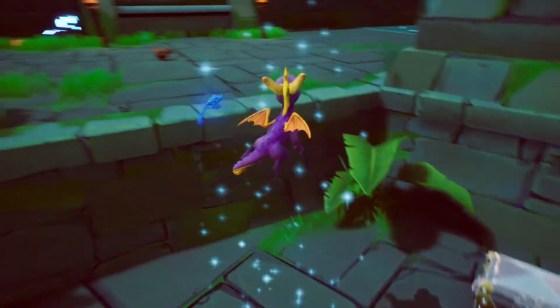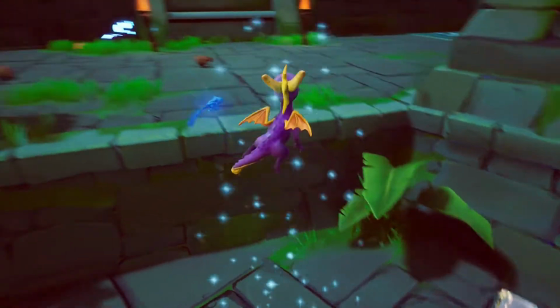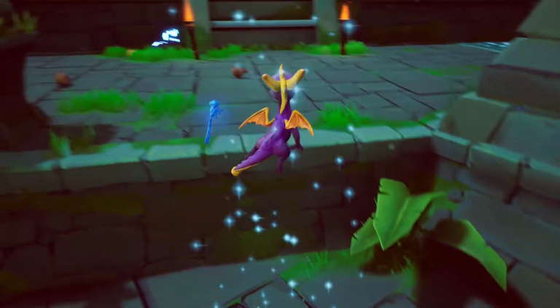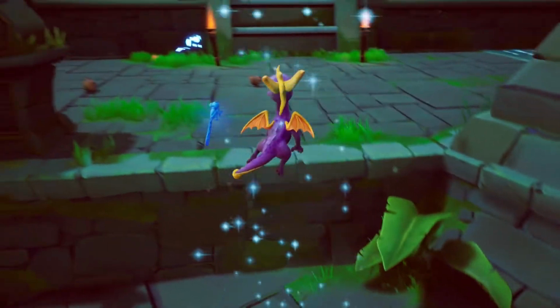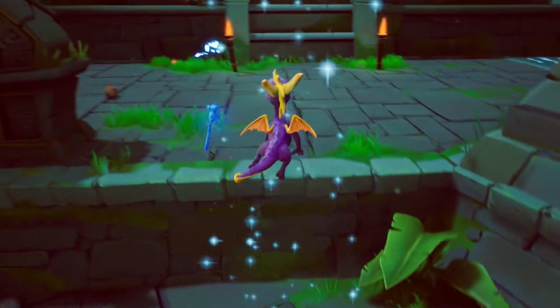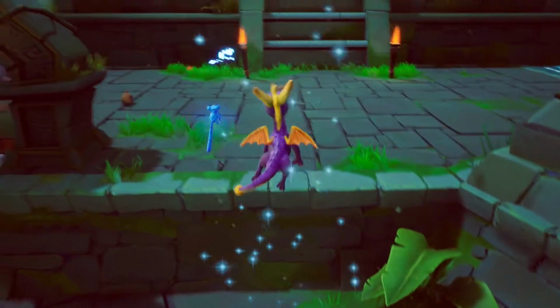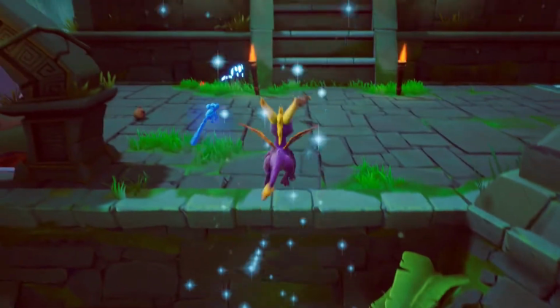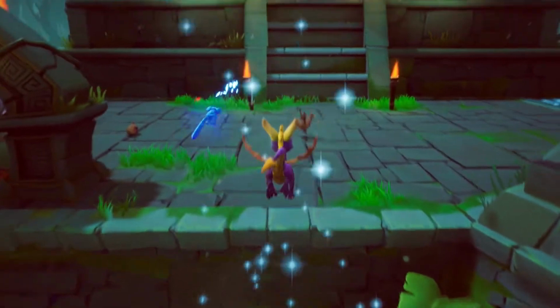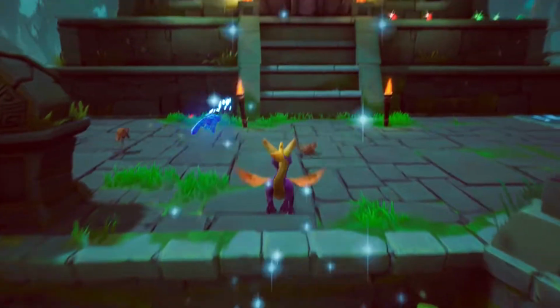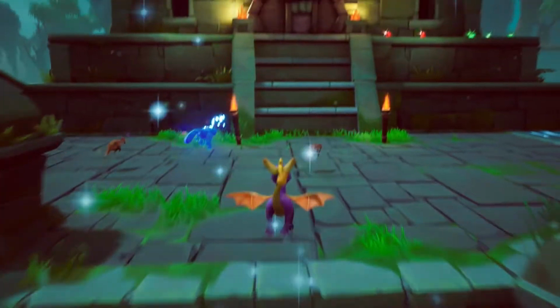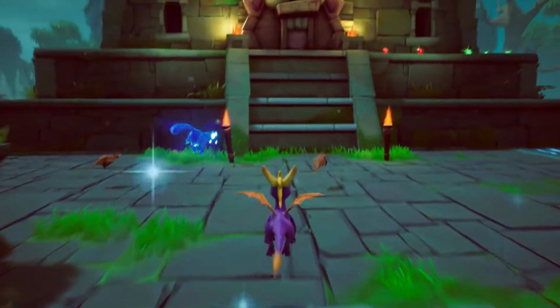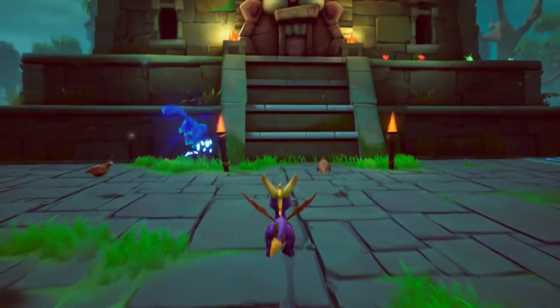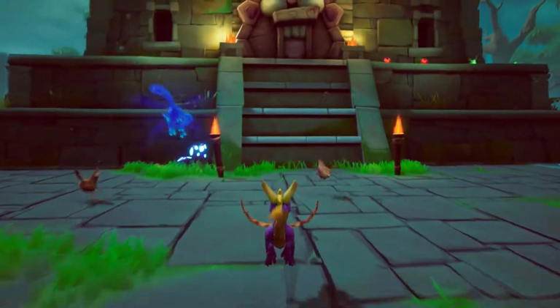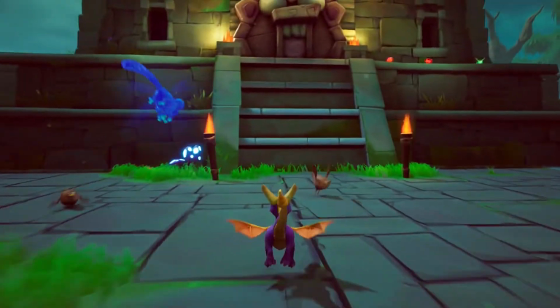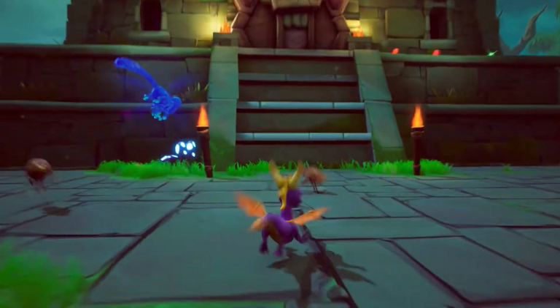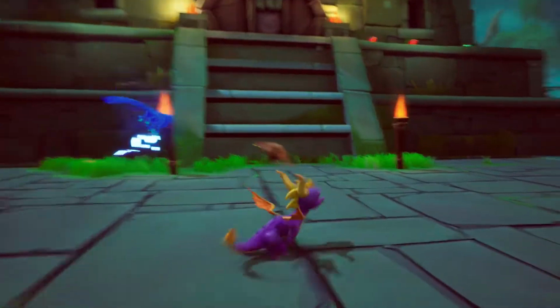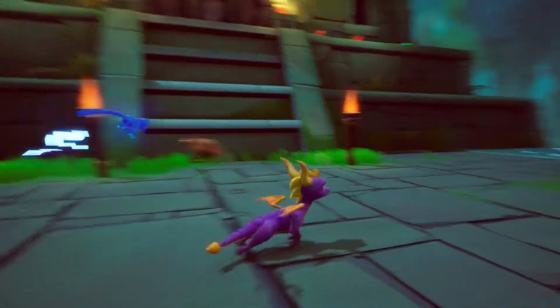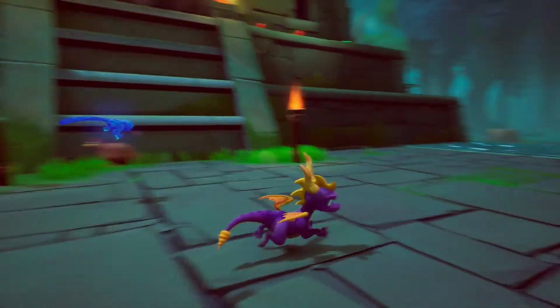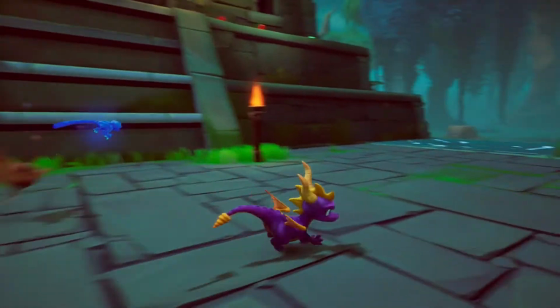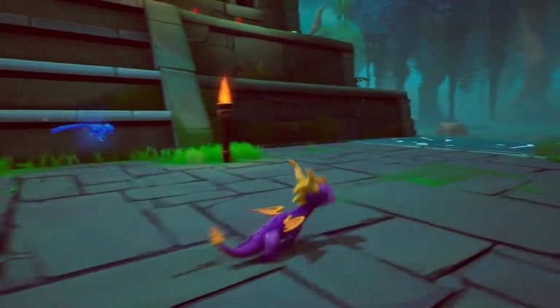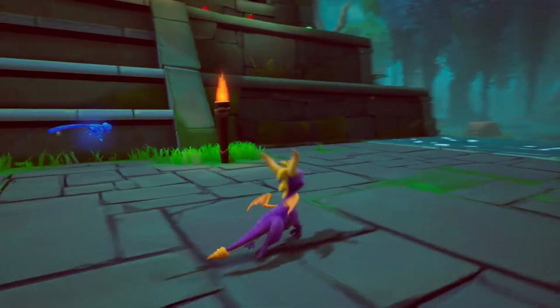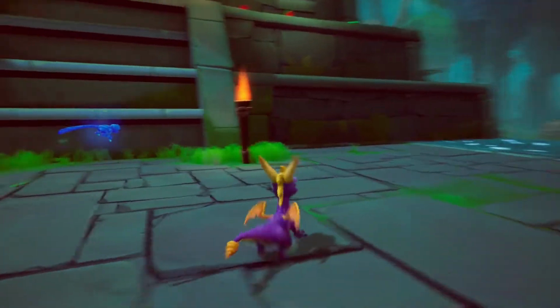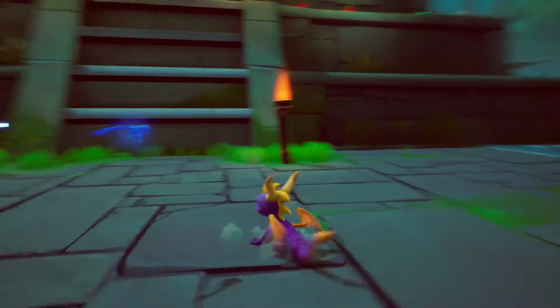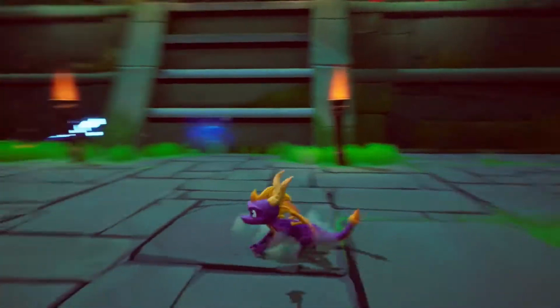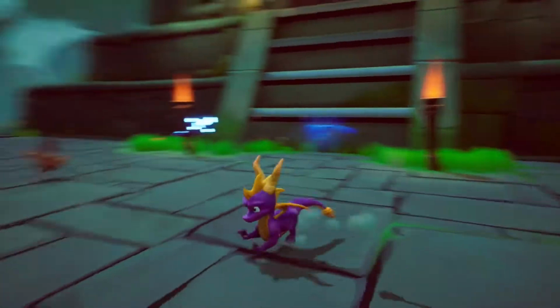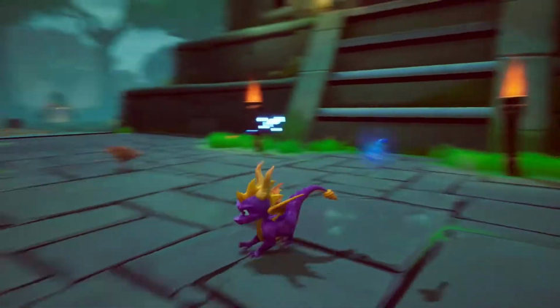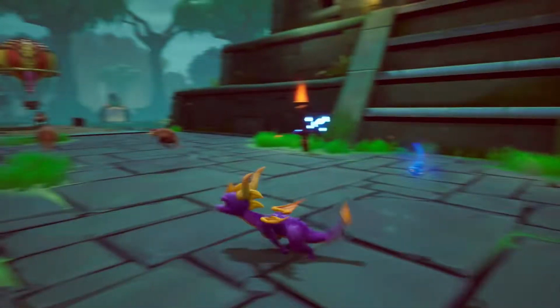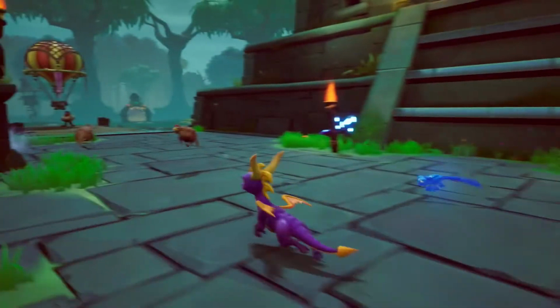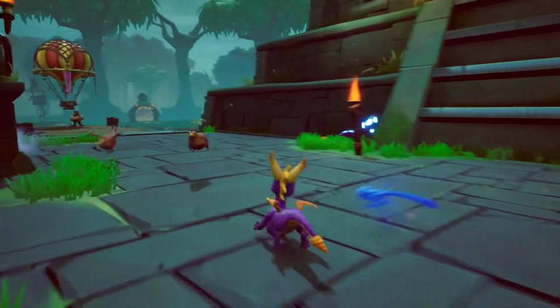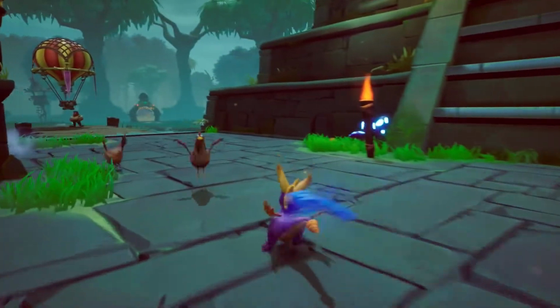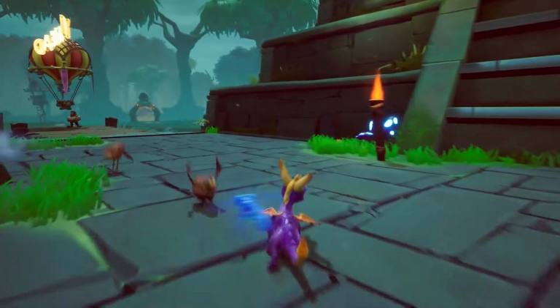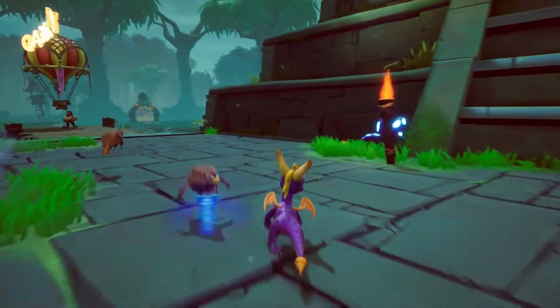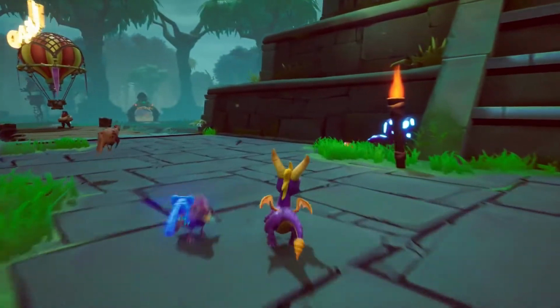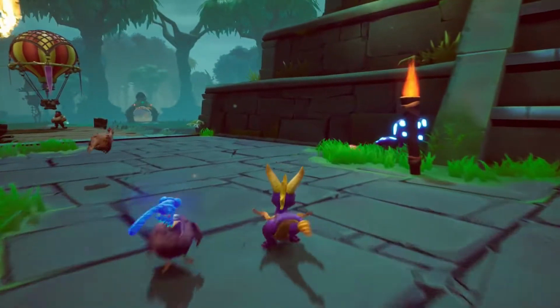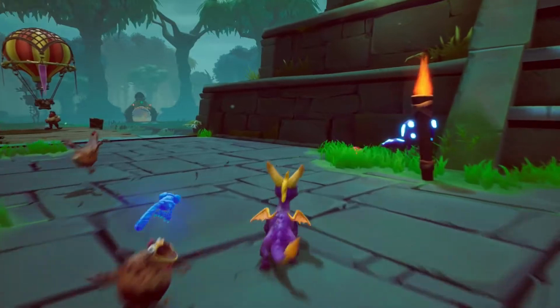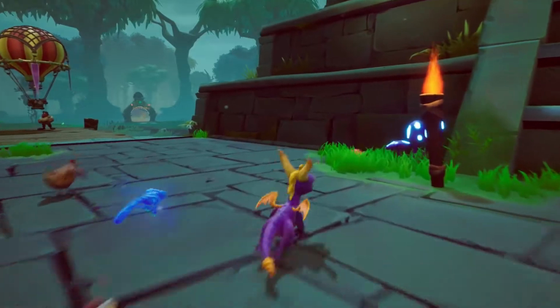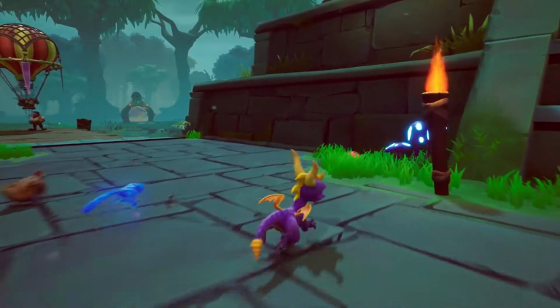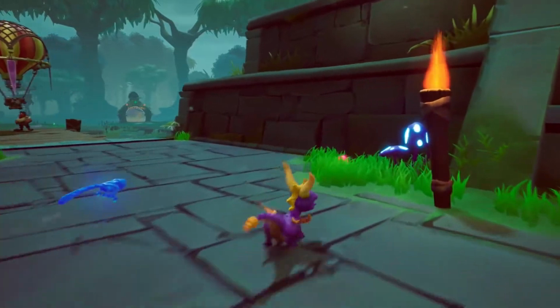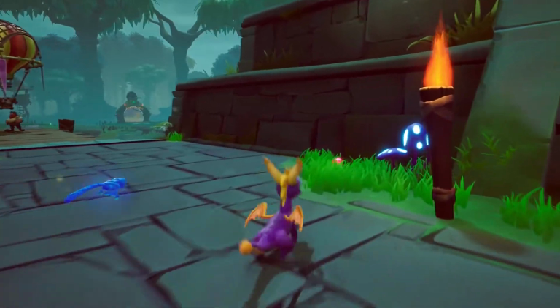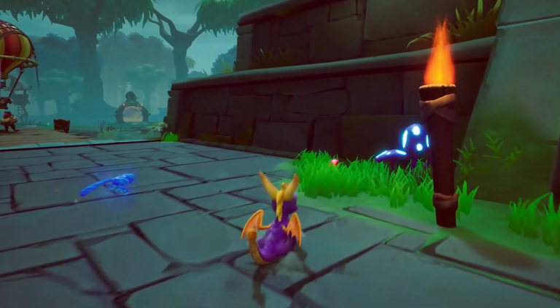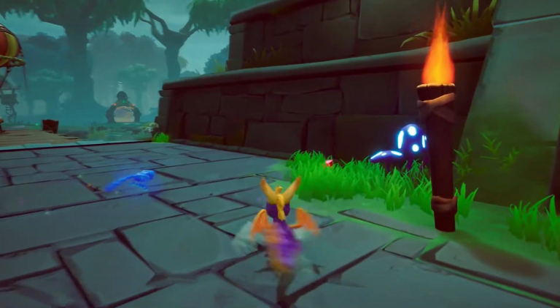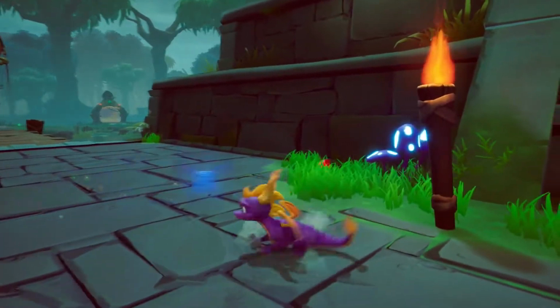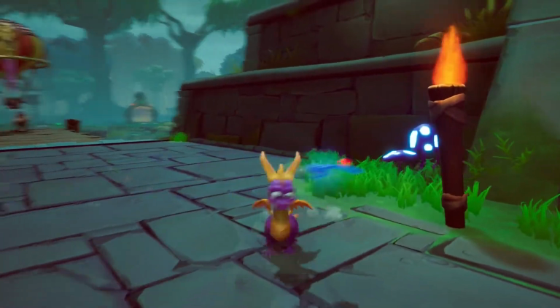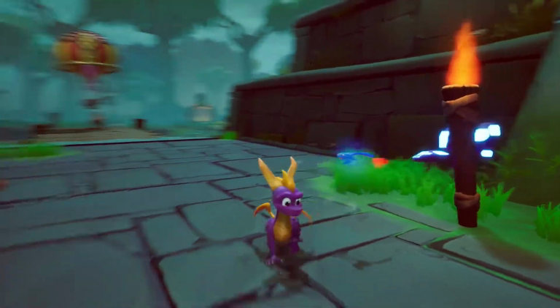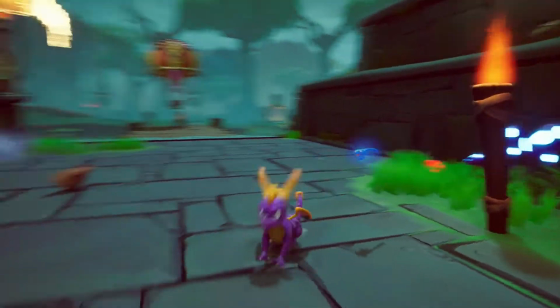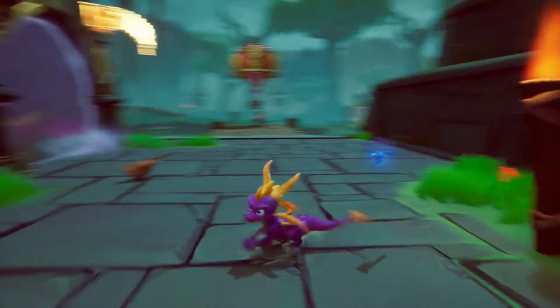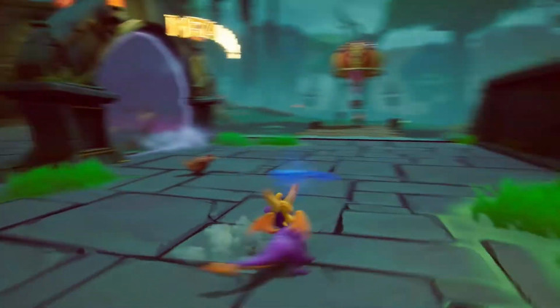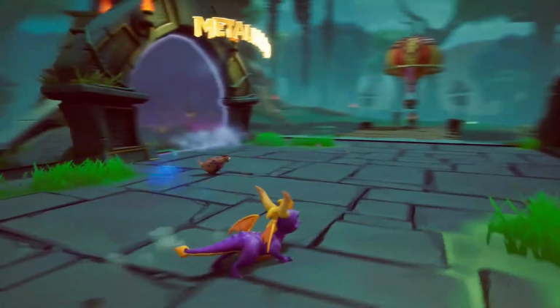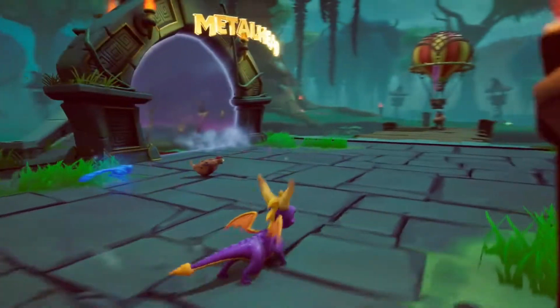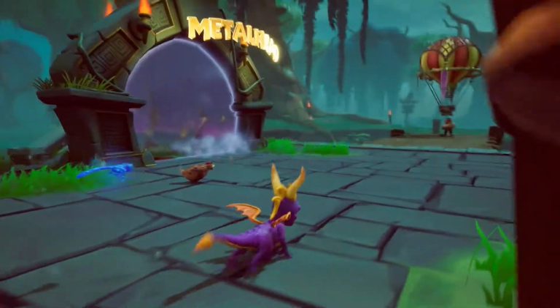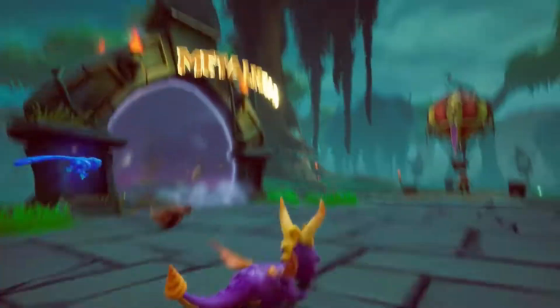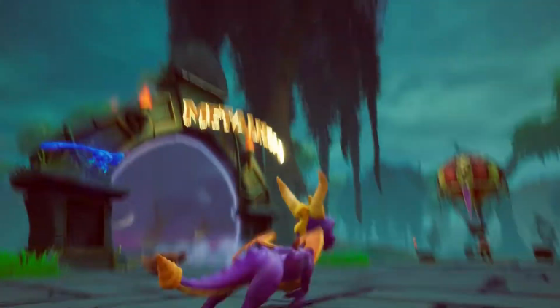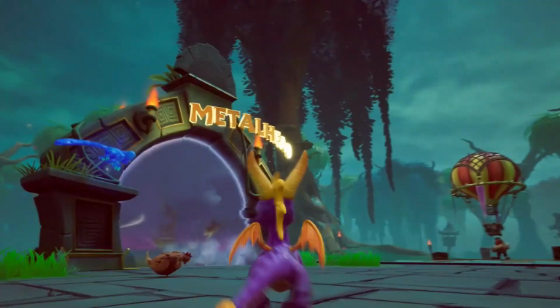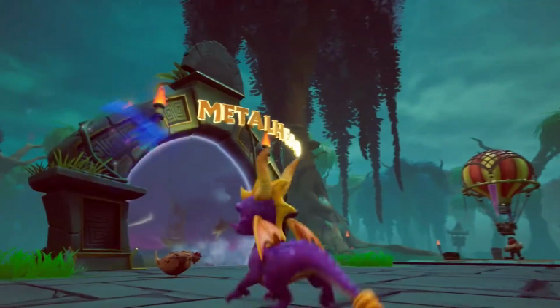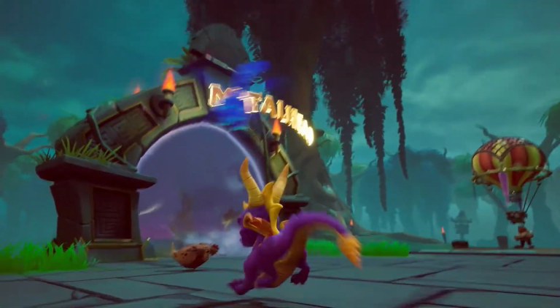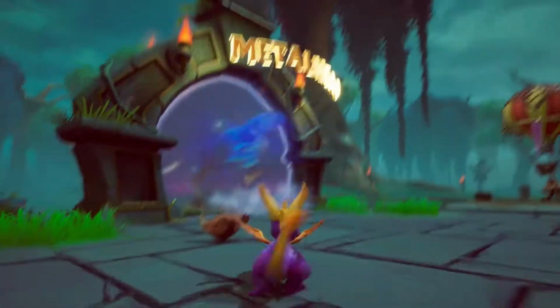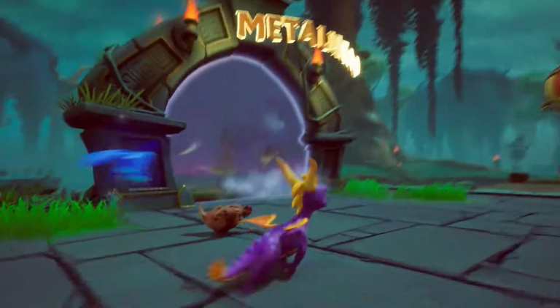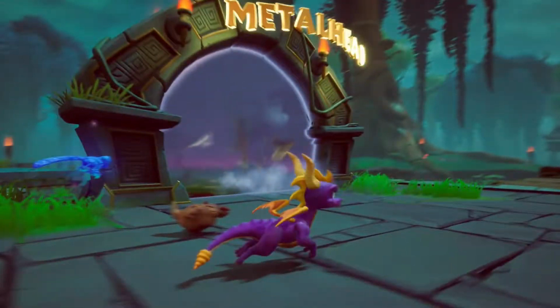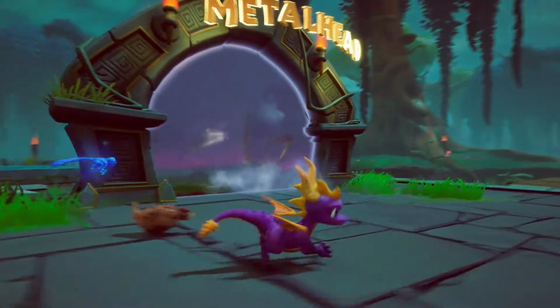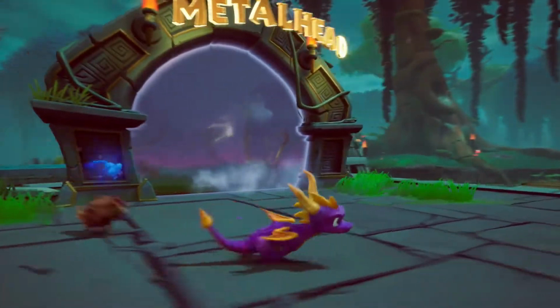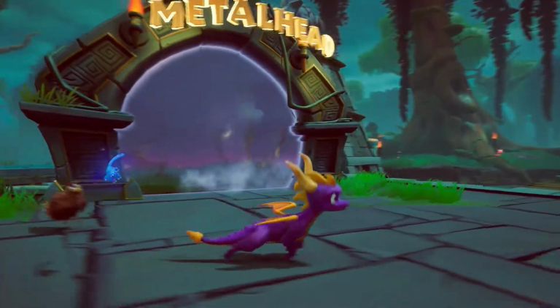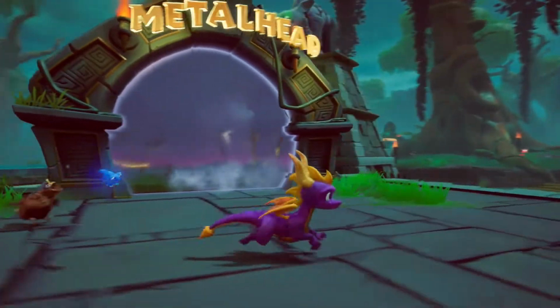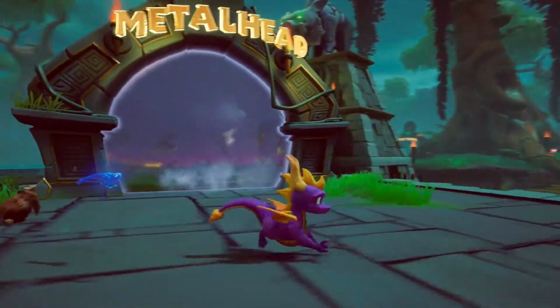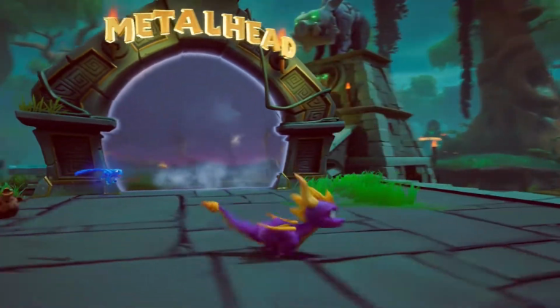The third mushroom is up against the steps of the pyramid. Head towards the metalhead portal and you'll see it glowing in plain sight.